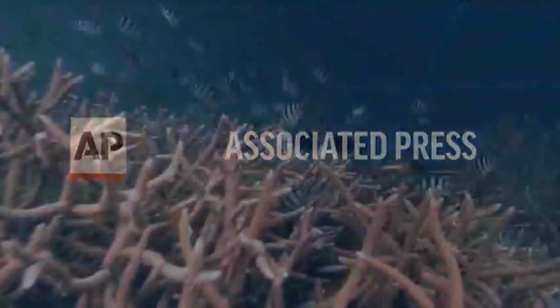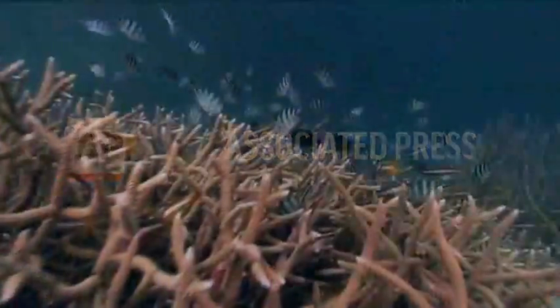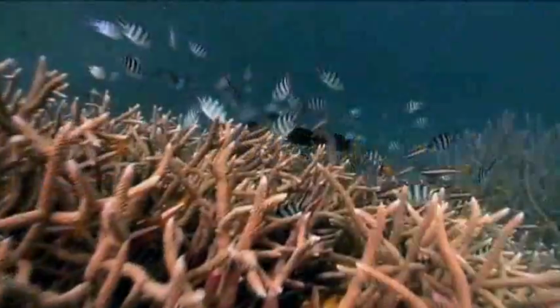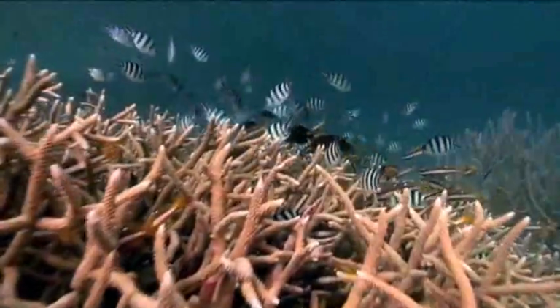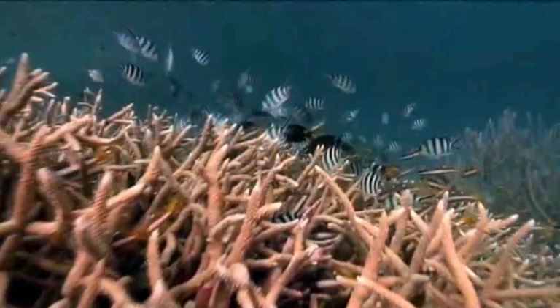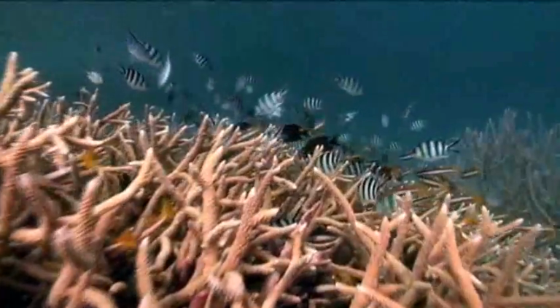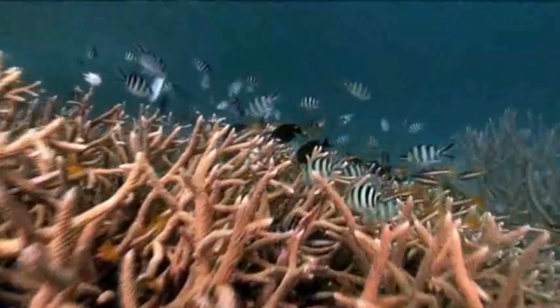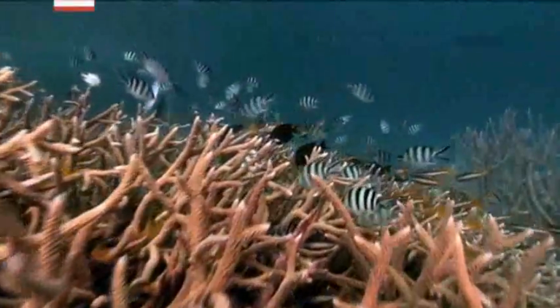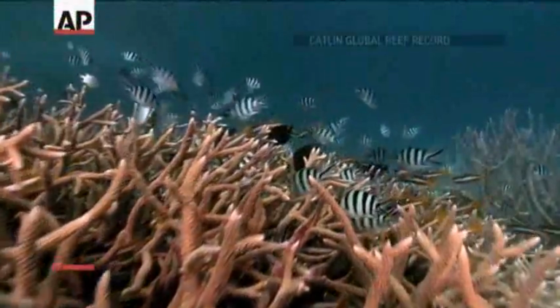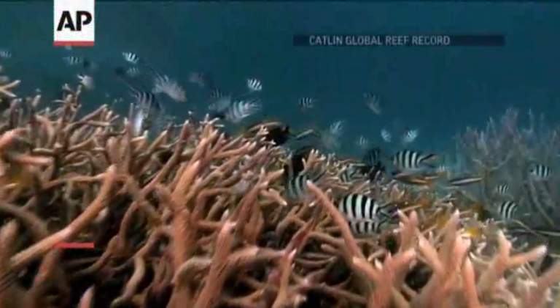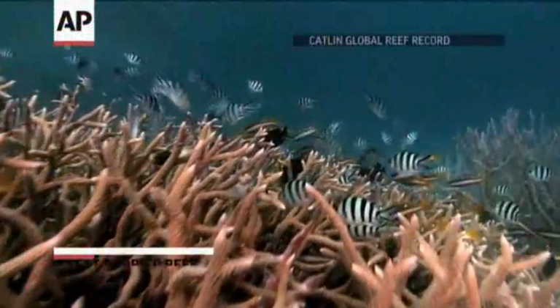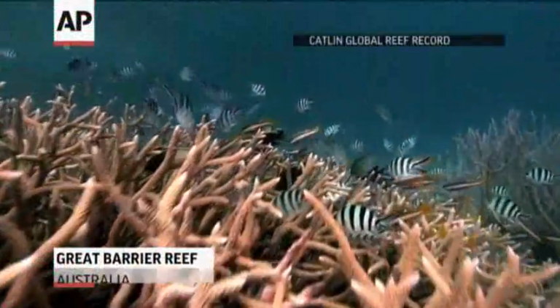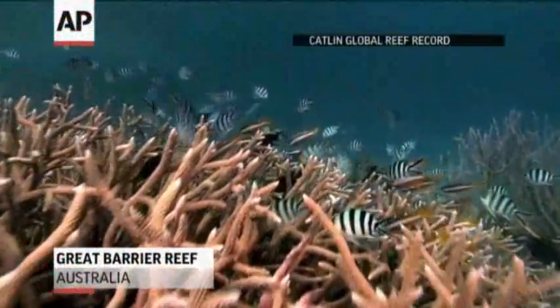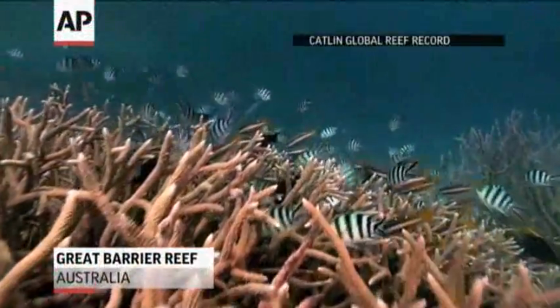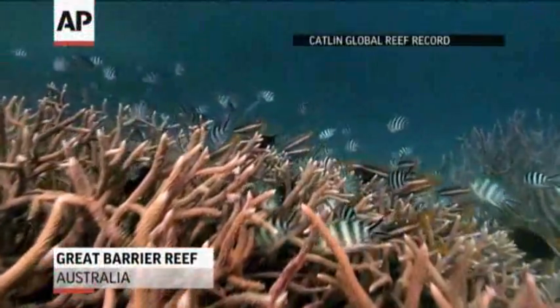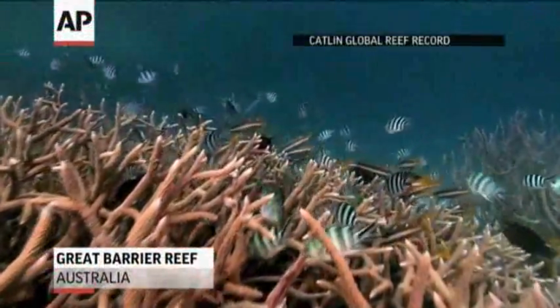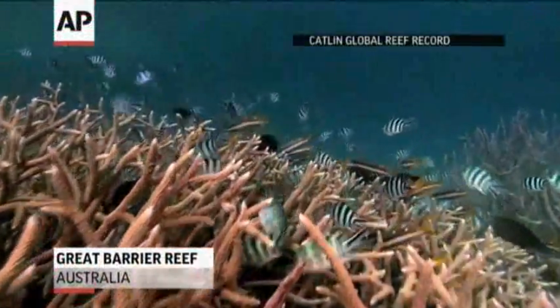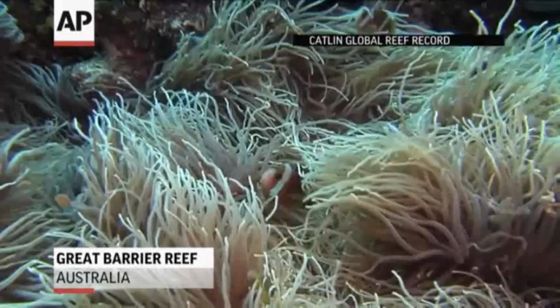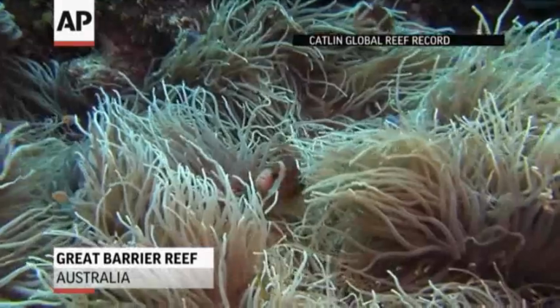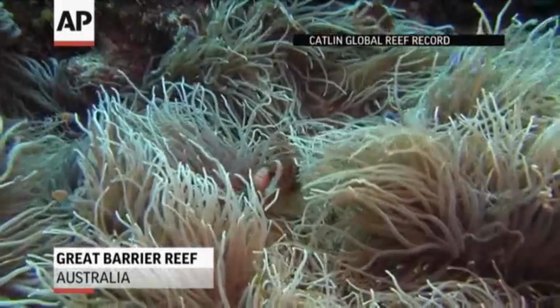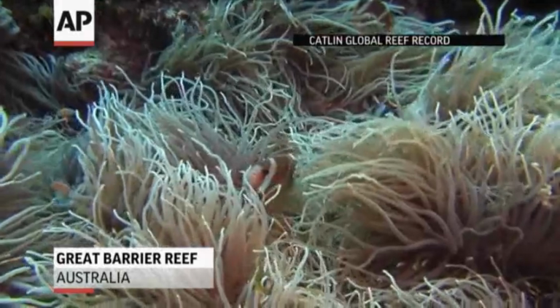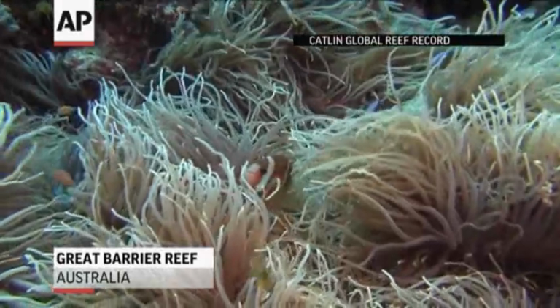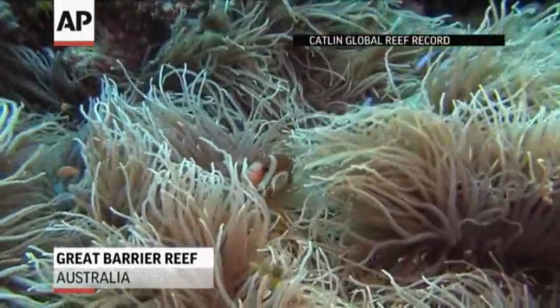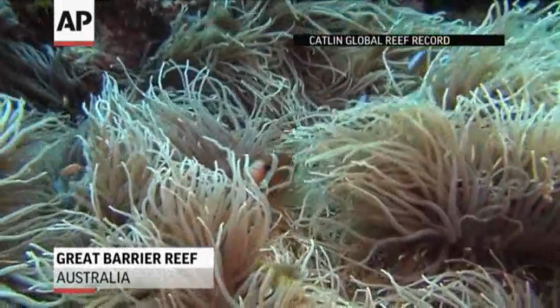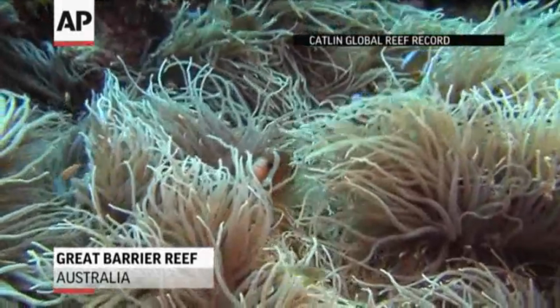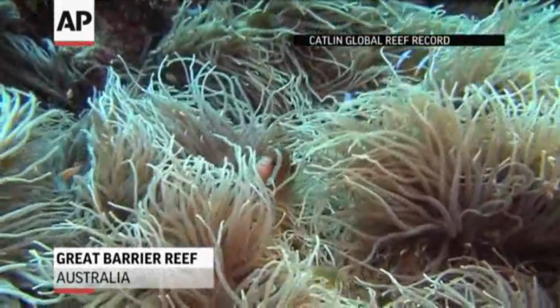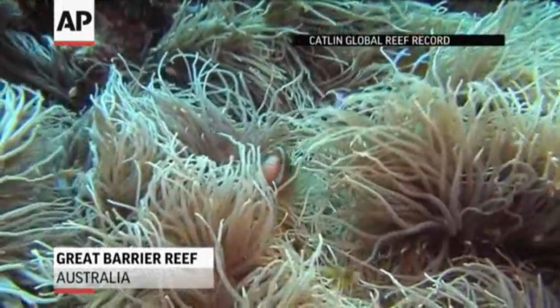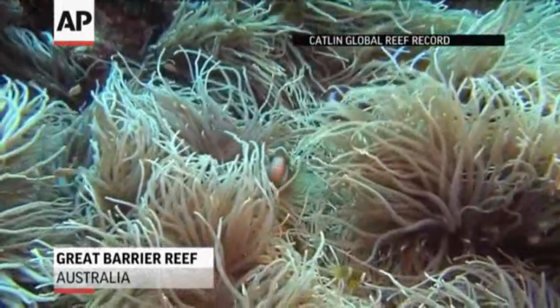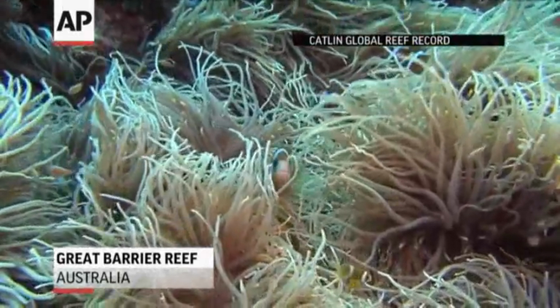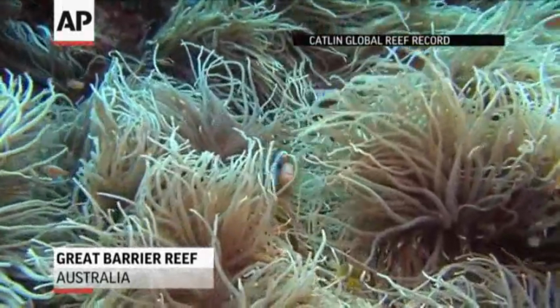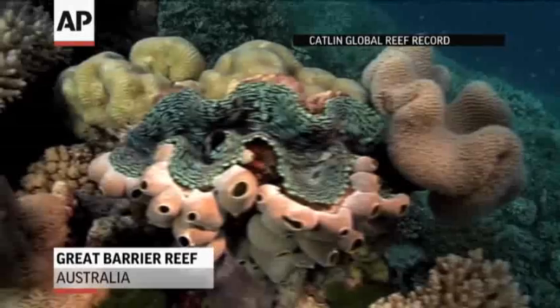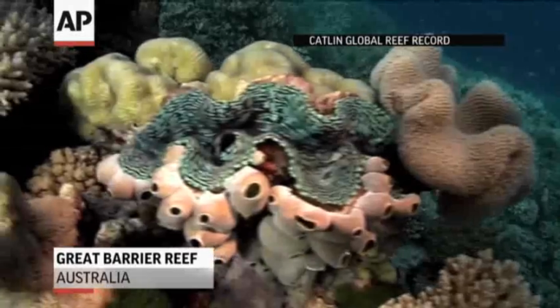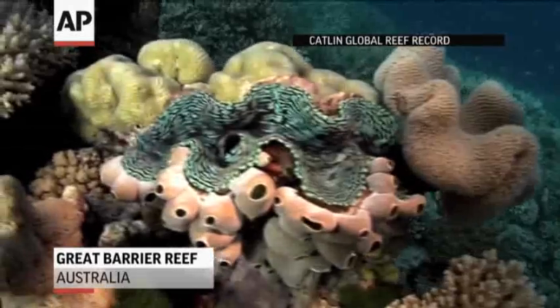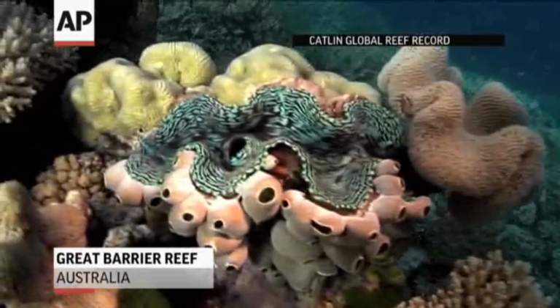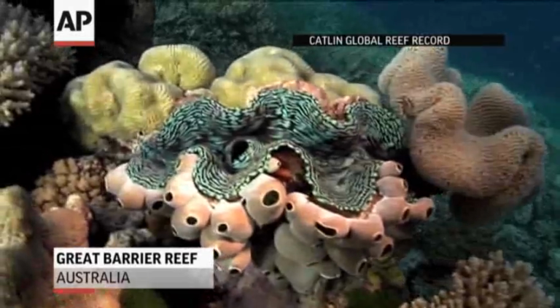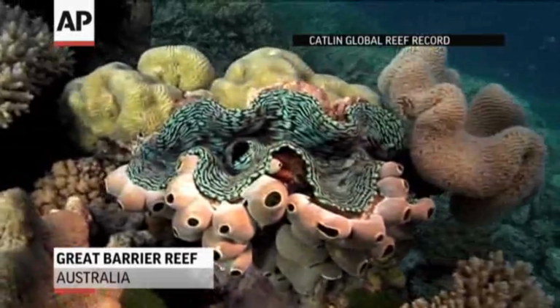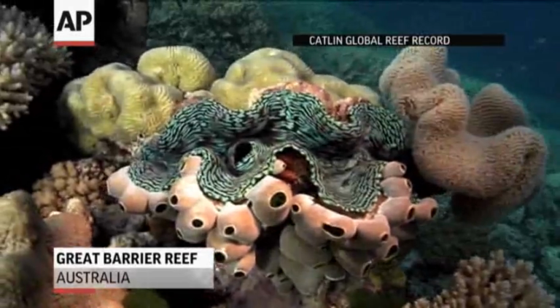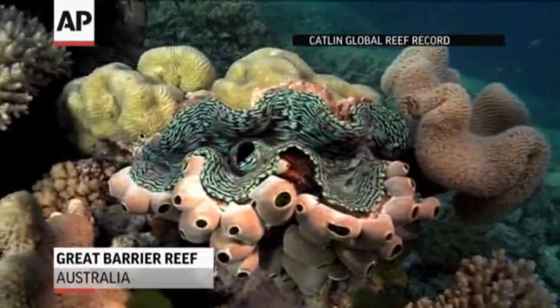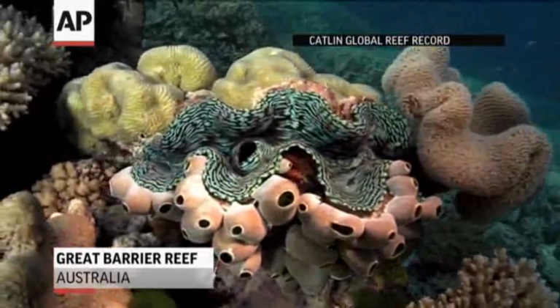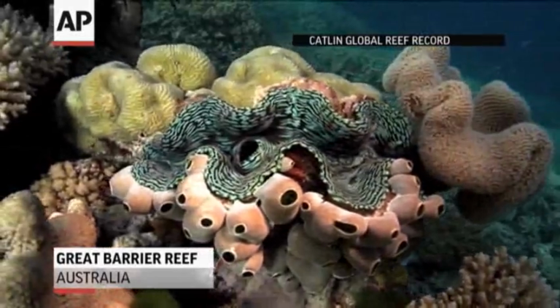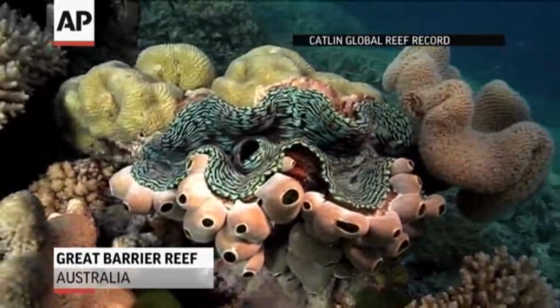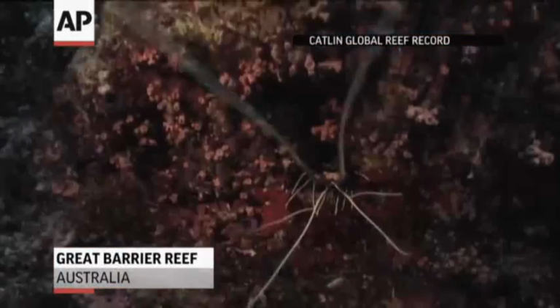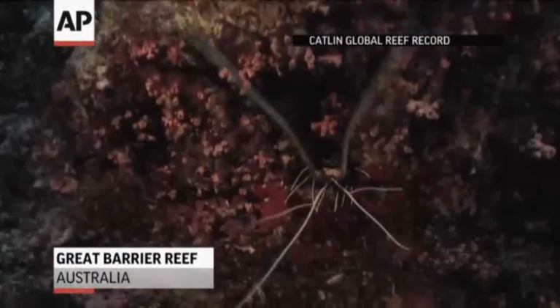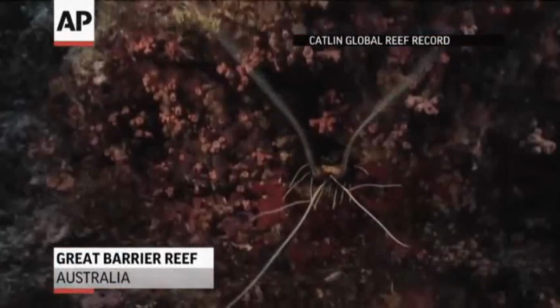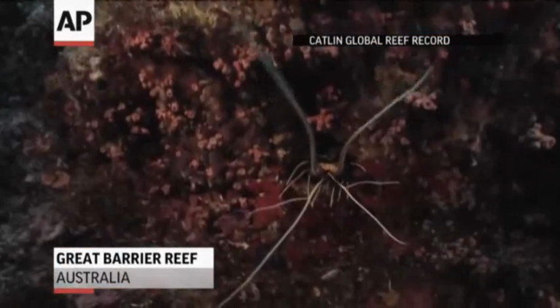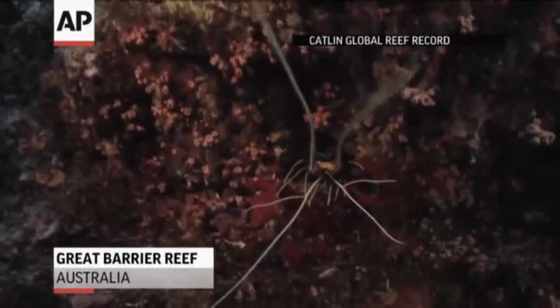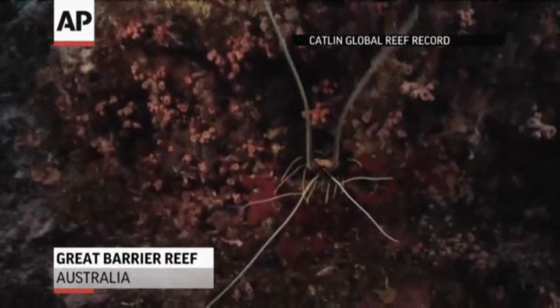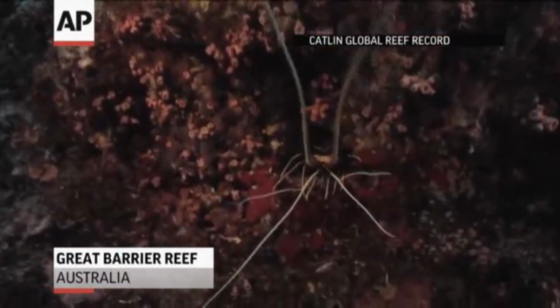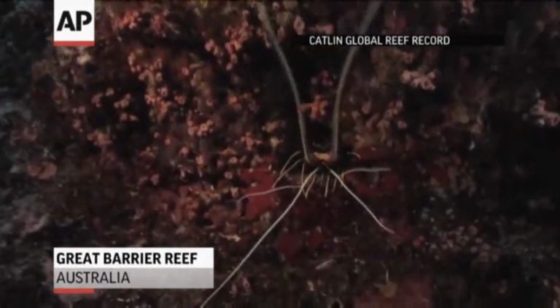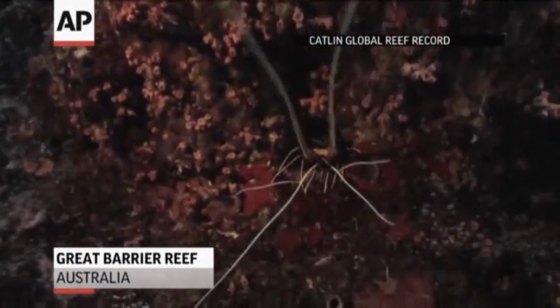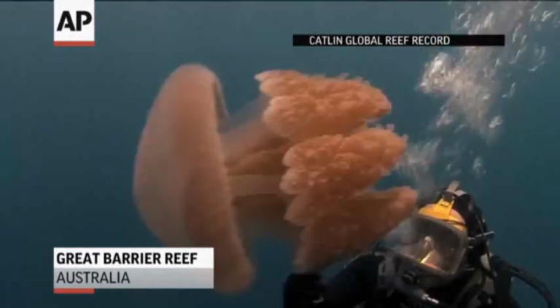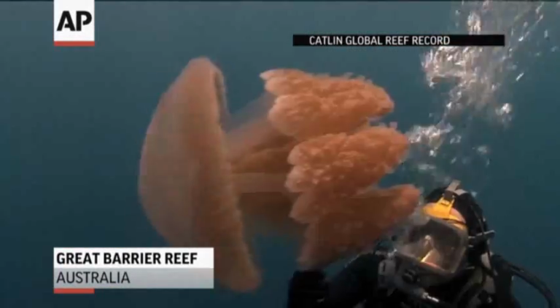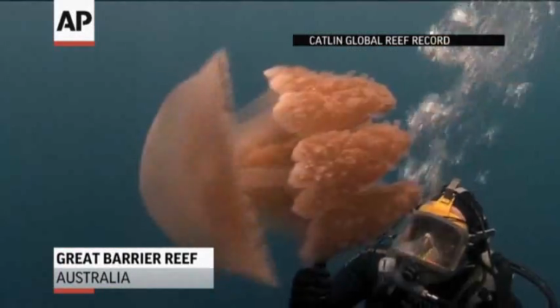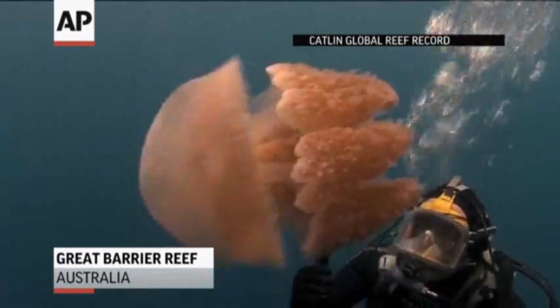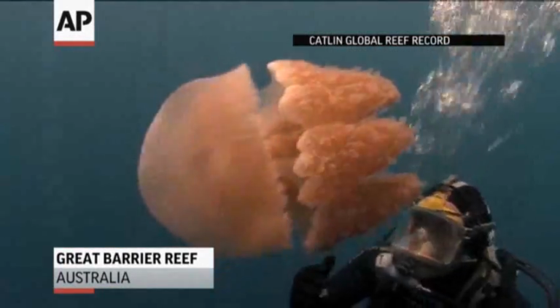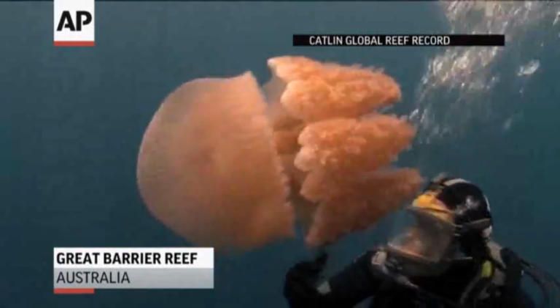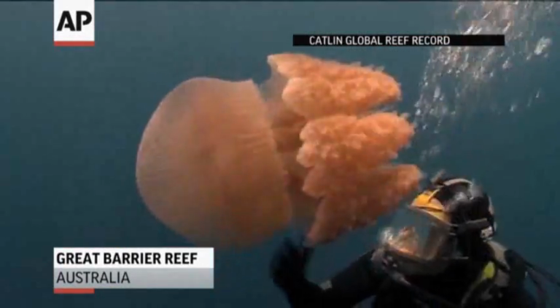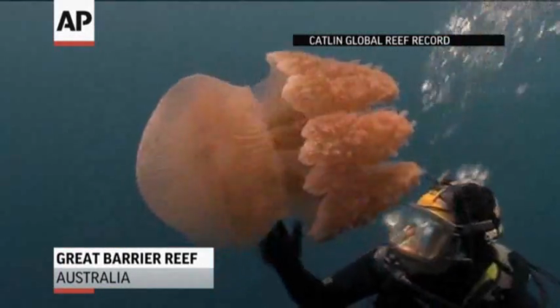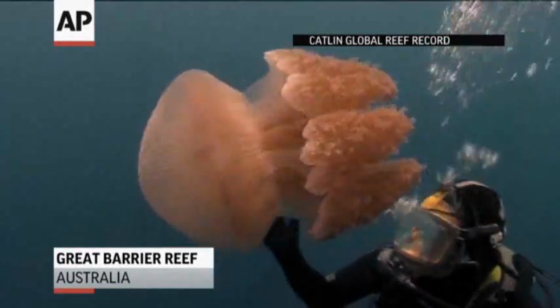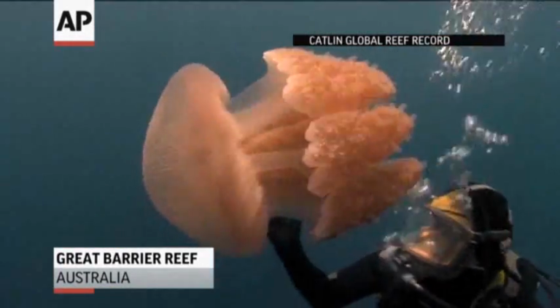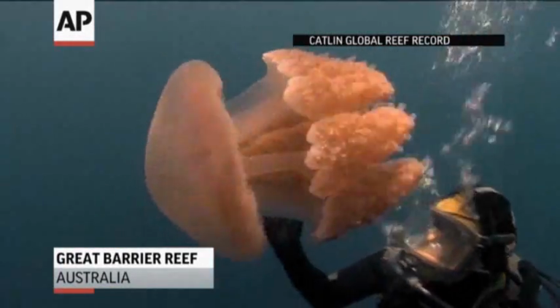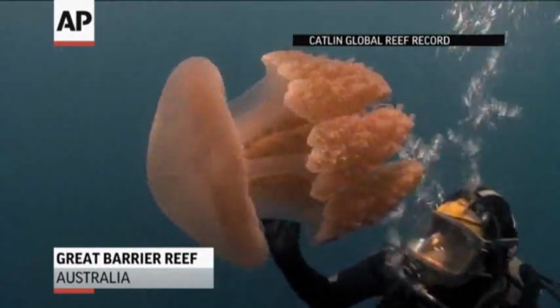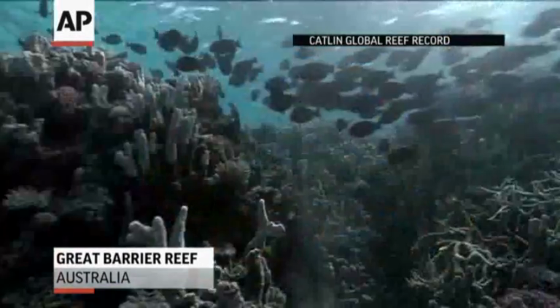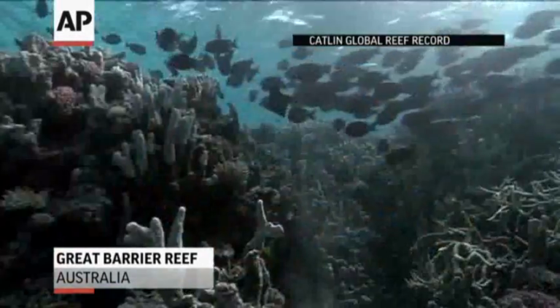Australia's Great Barrier Reef, a spectacular place to view sea life, but scientists say reefs like this one are in danger.